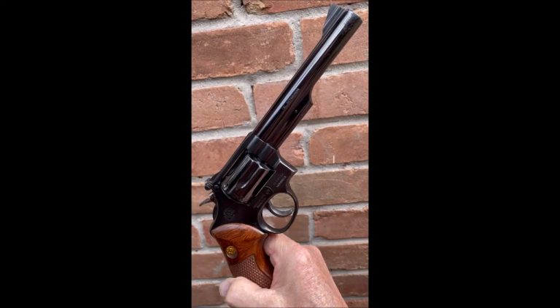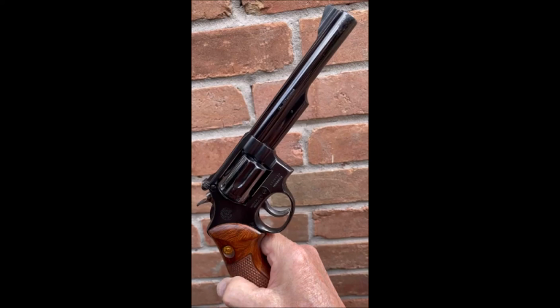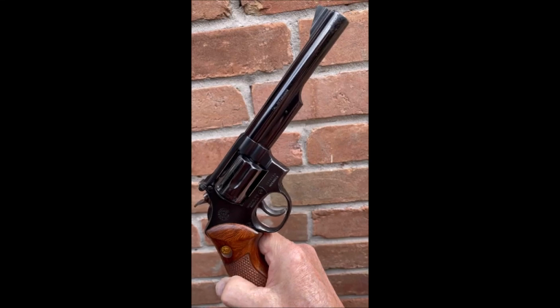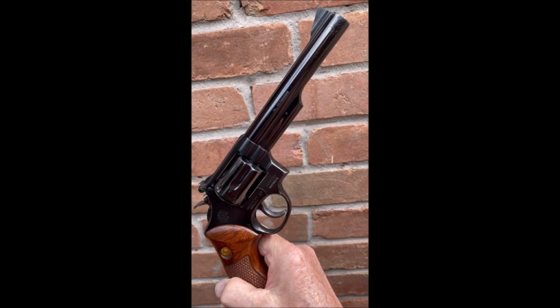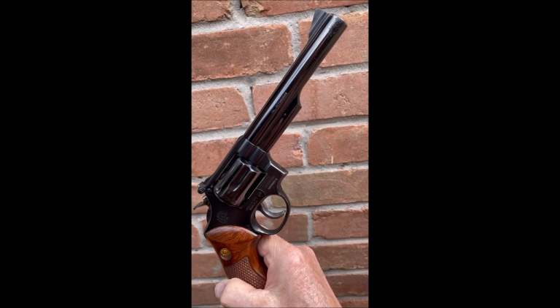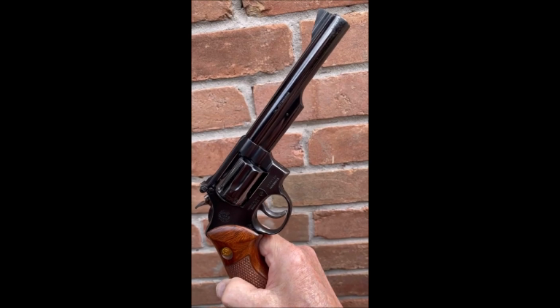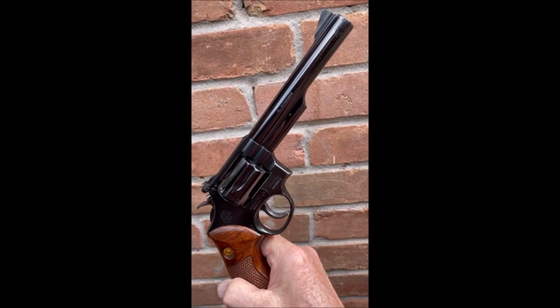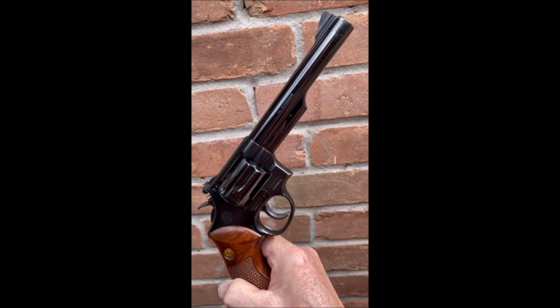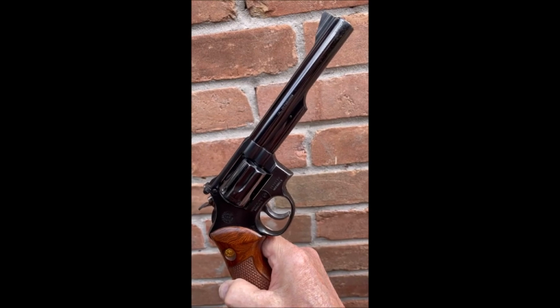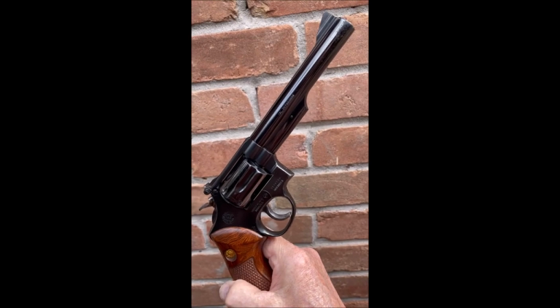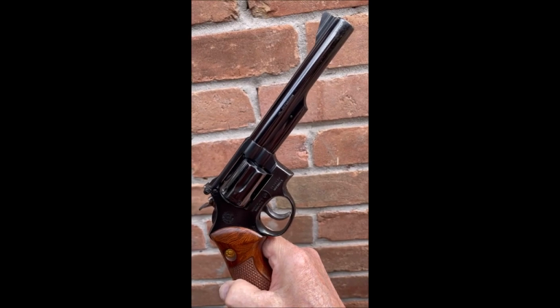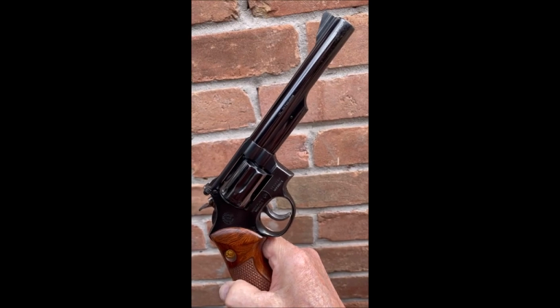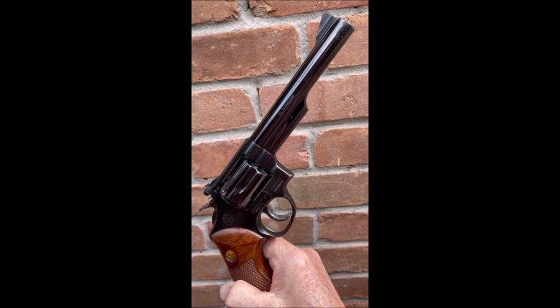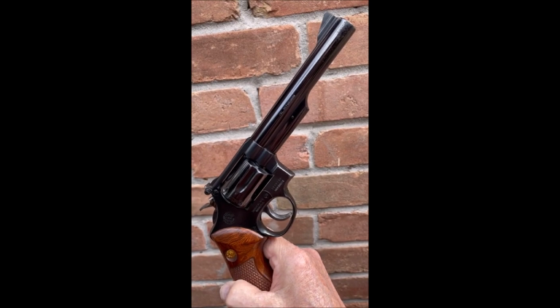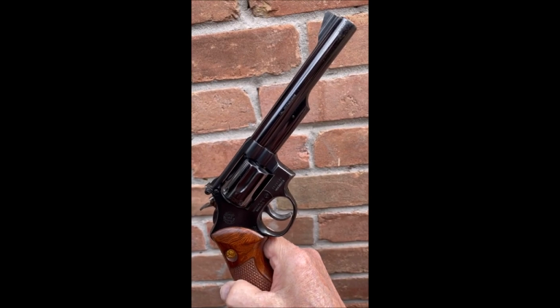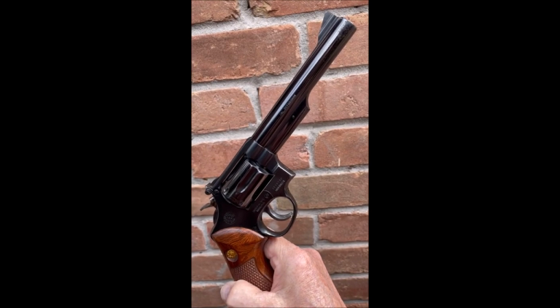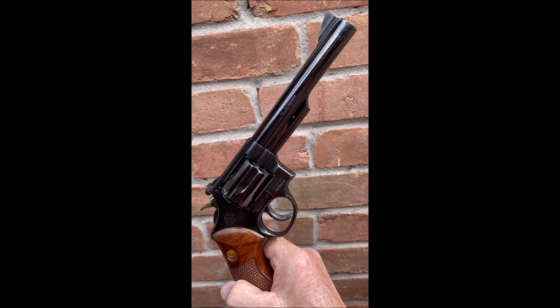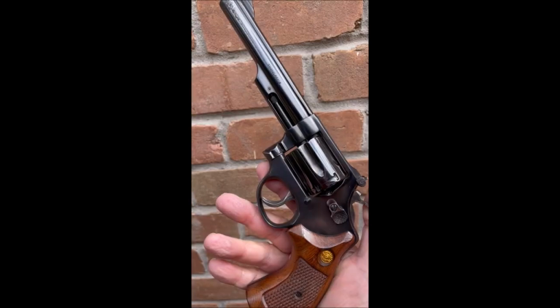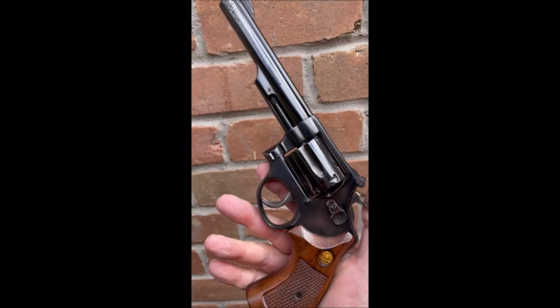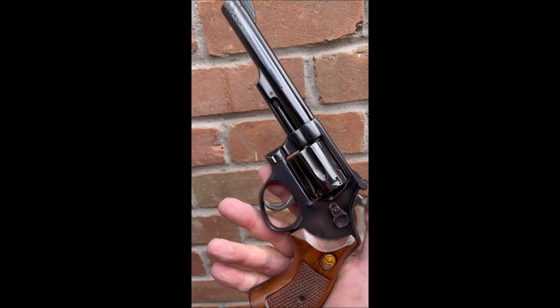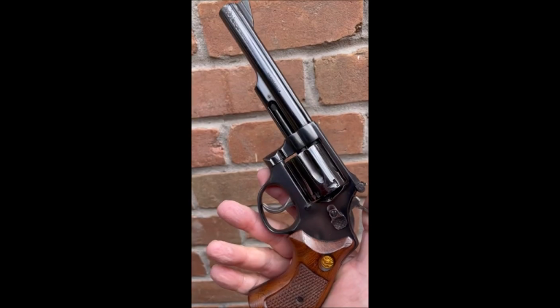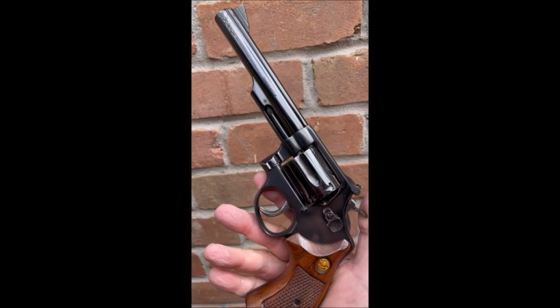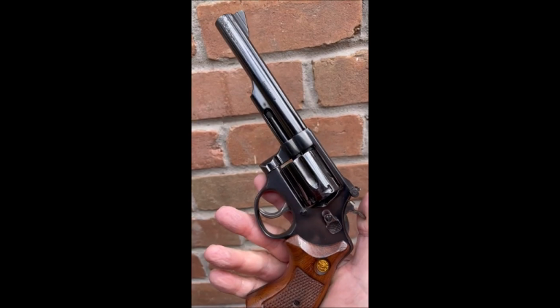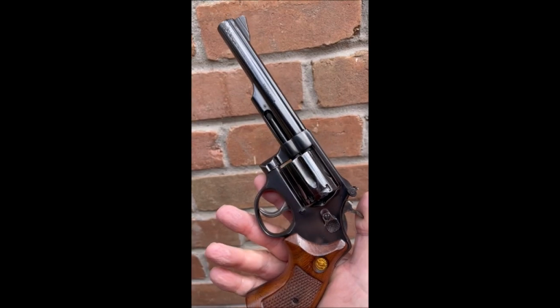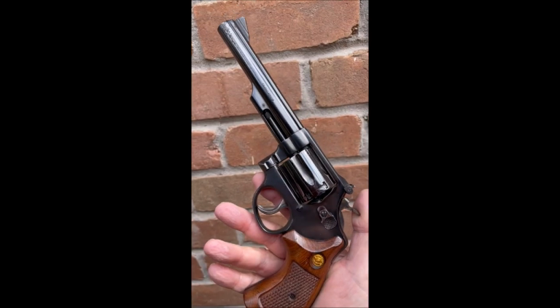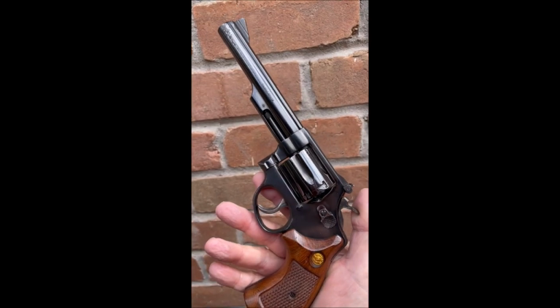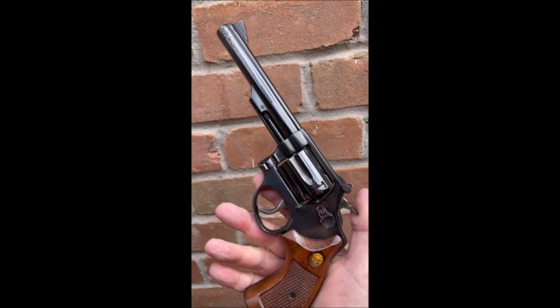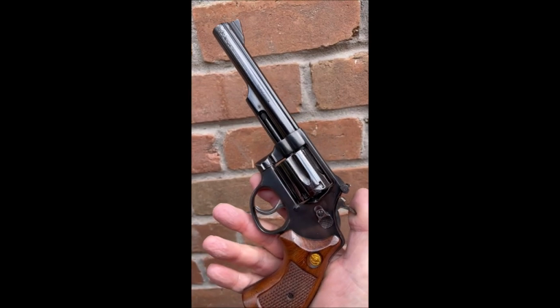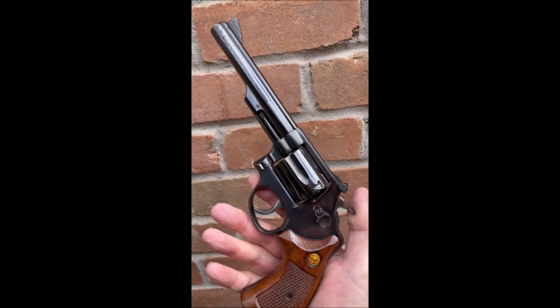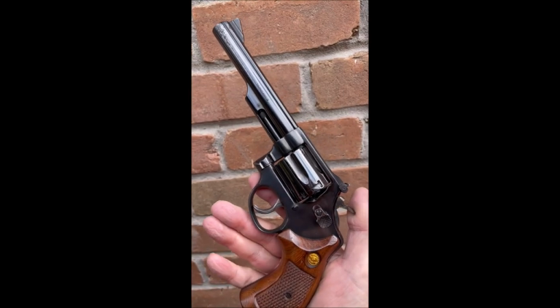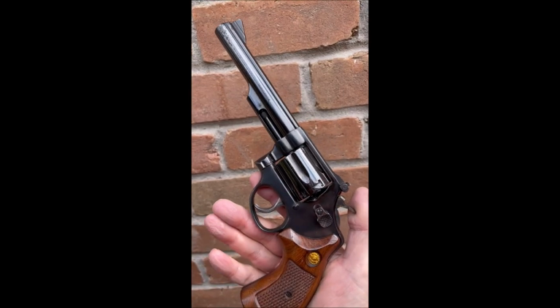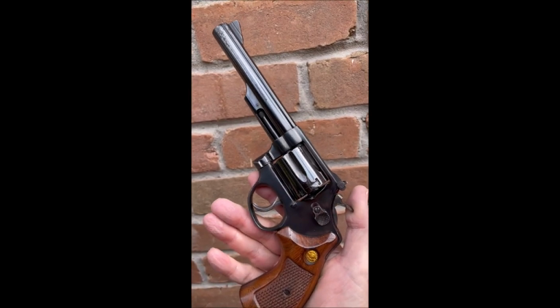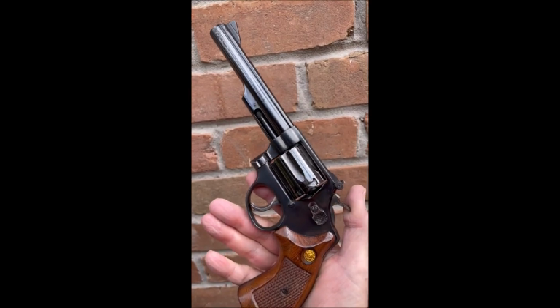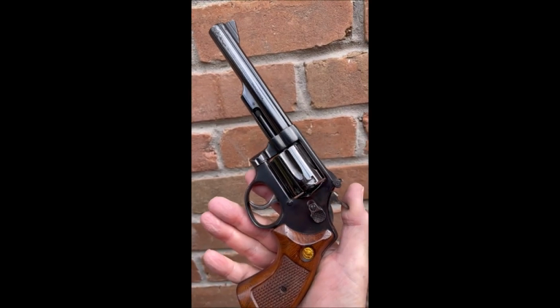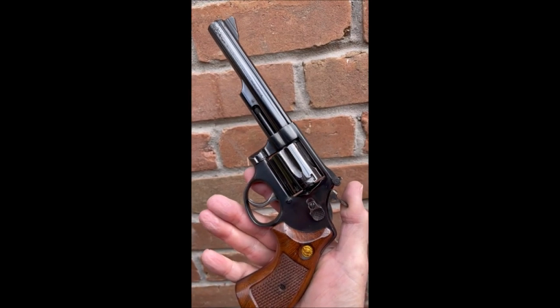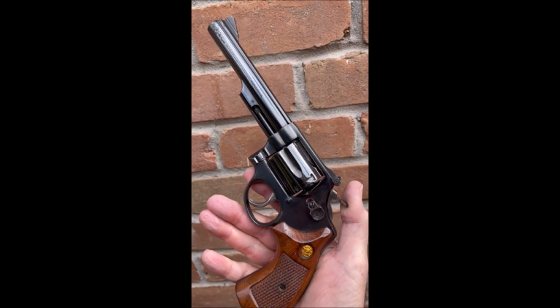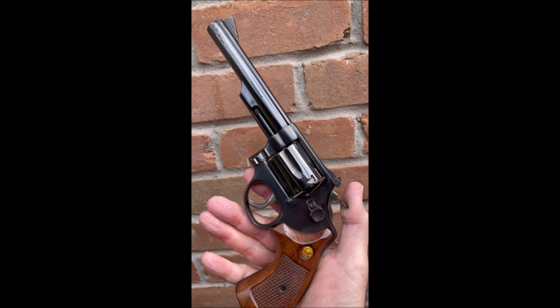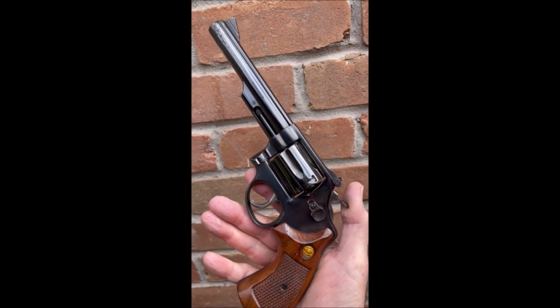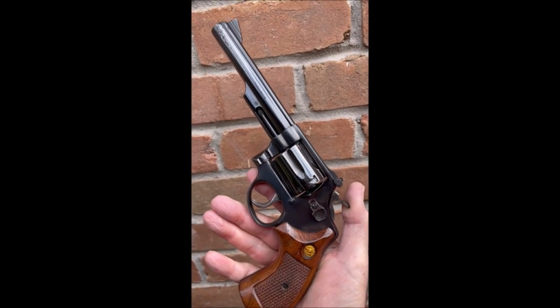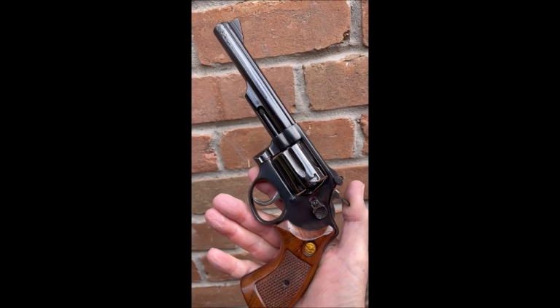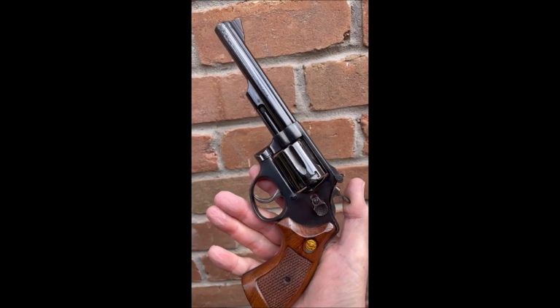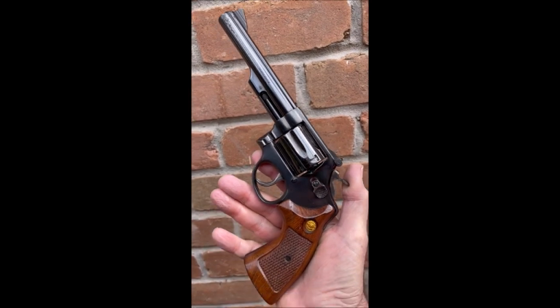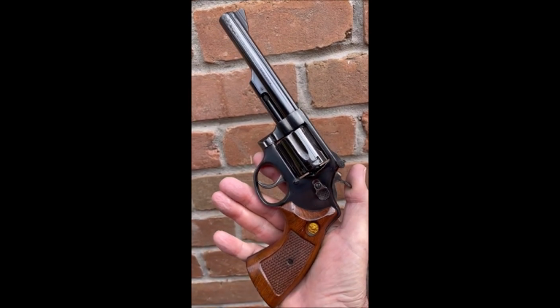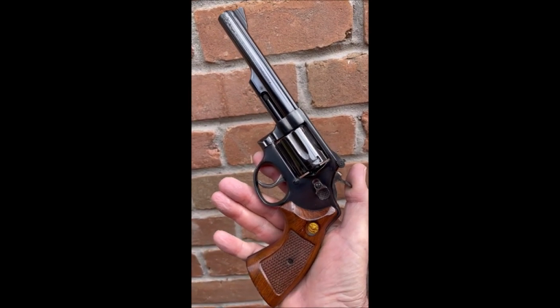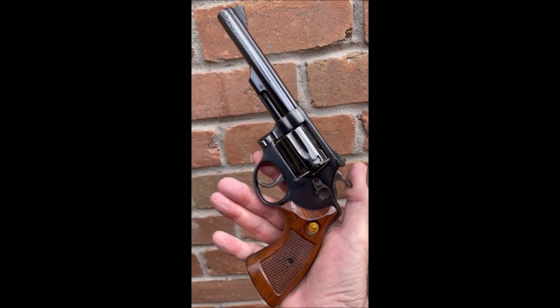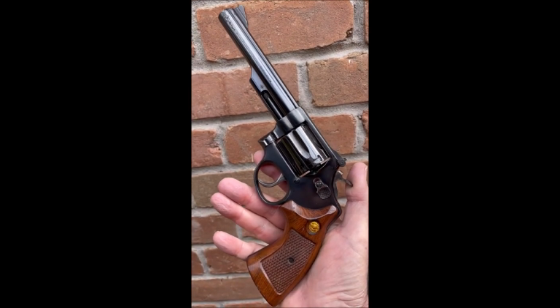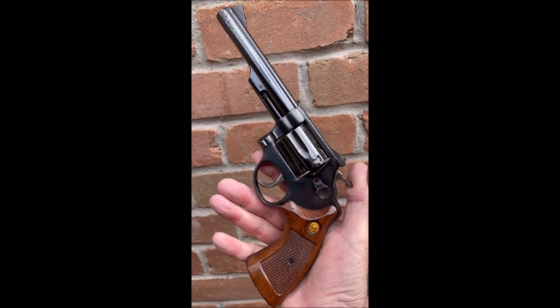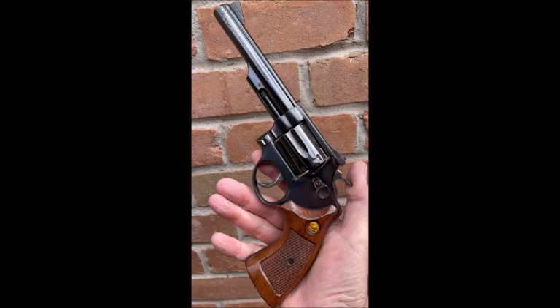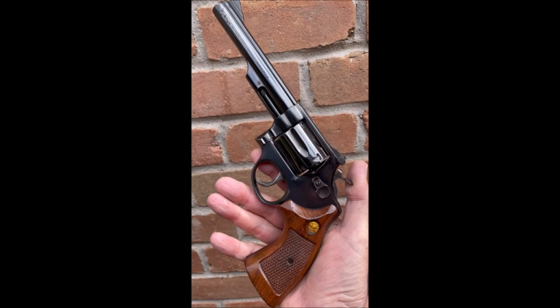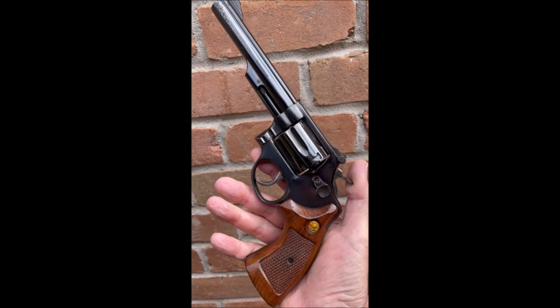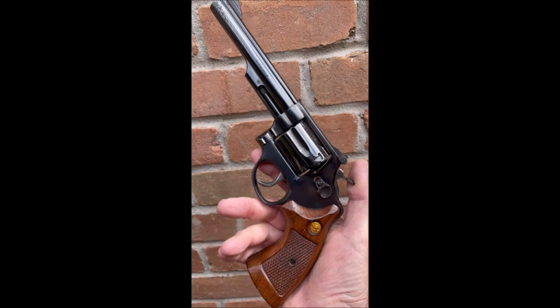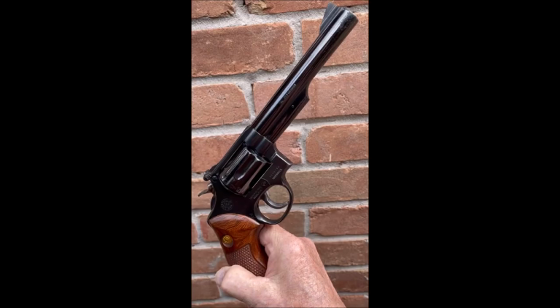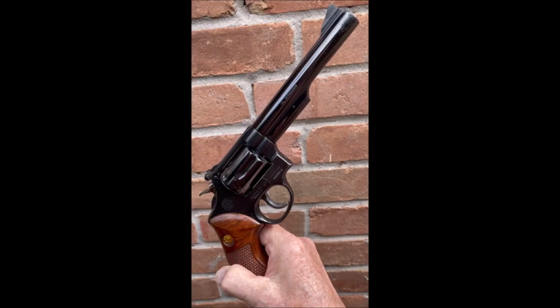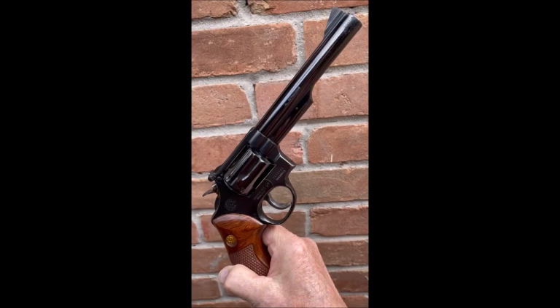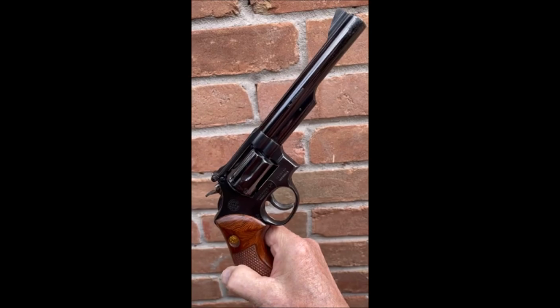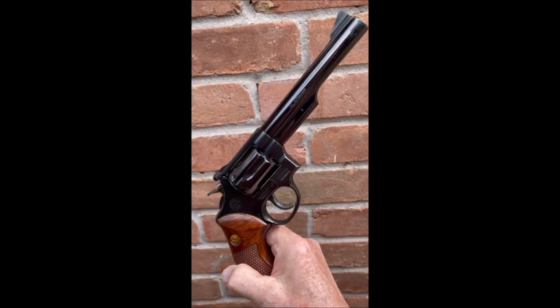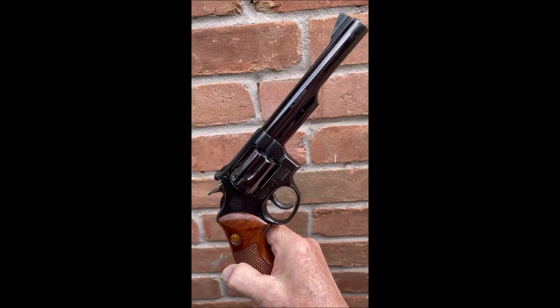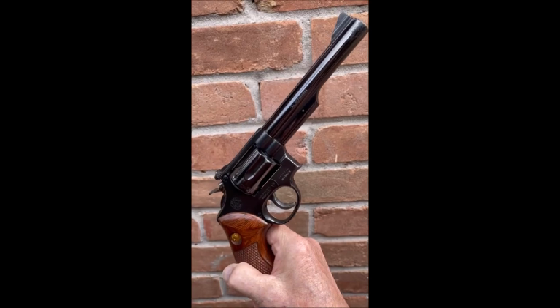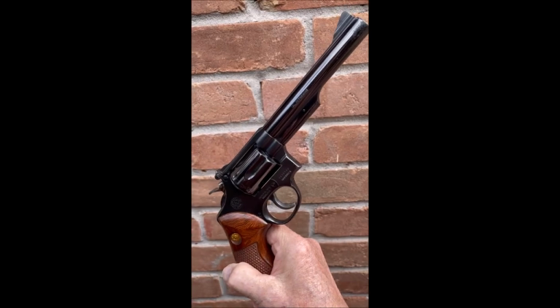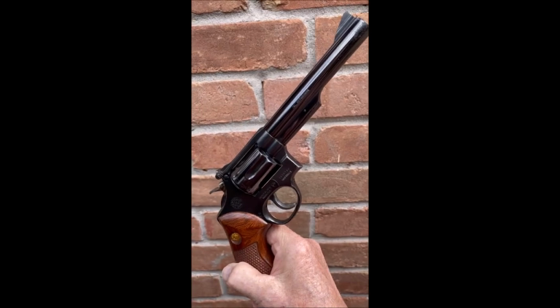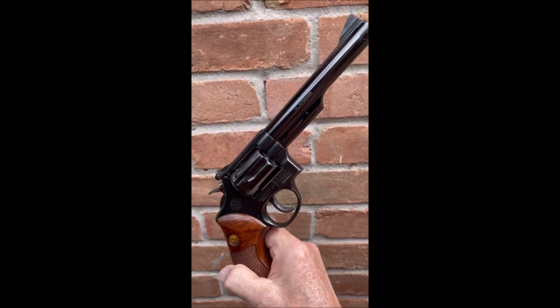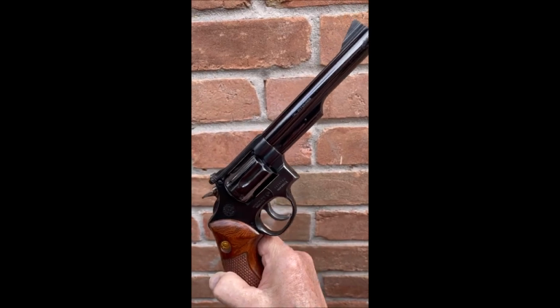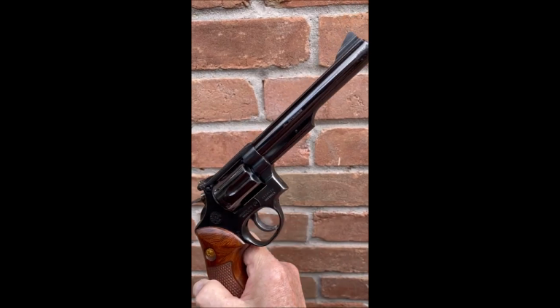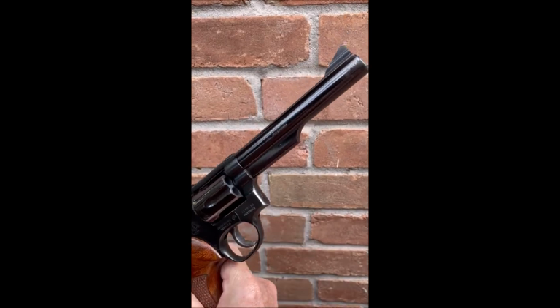Hello, gun aficionados and enthusiasts. No, this is not a Smith & Wesson. It's a Taurus, model 66, and .357 Magnum.